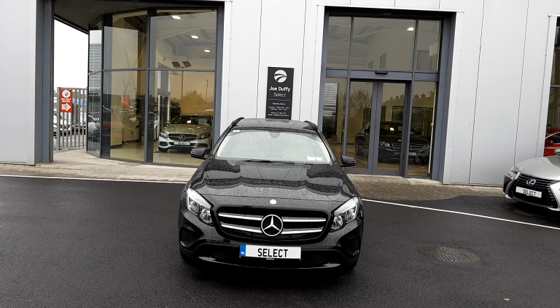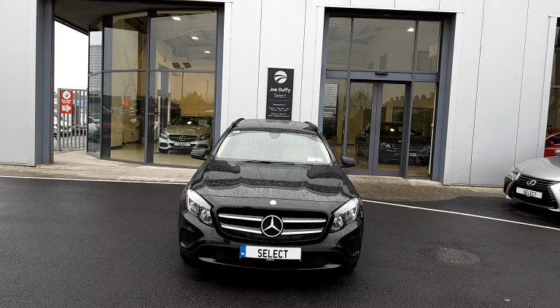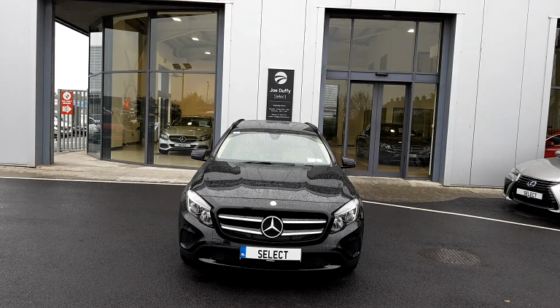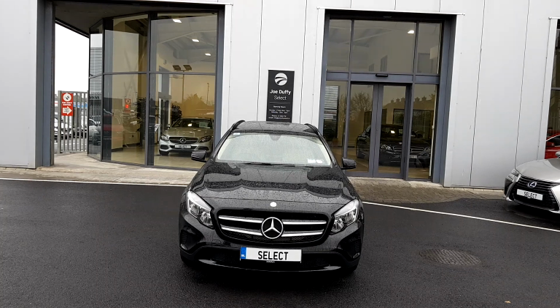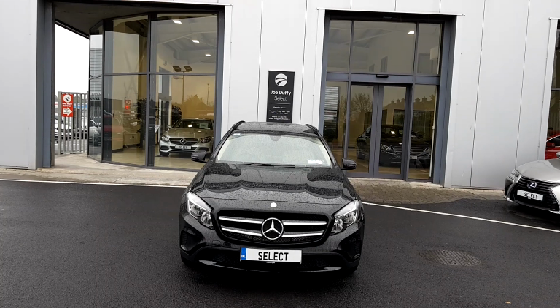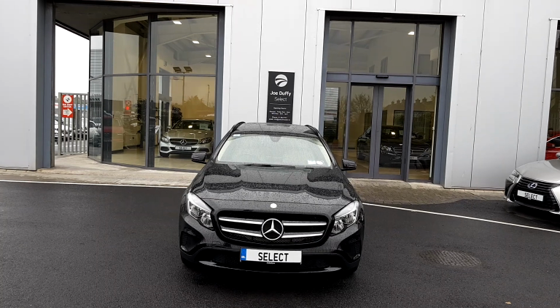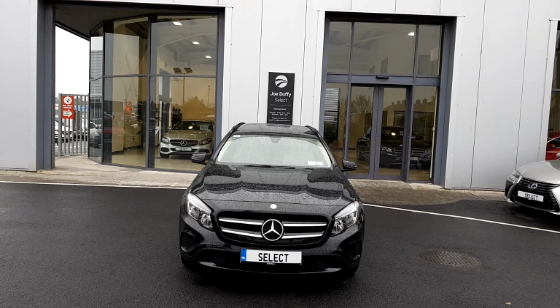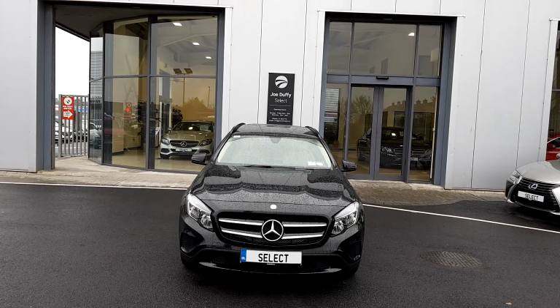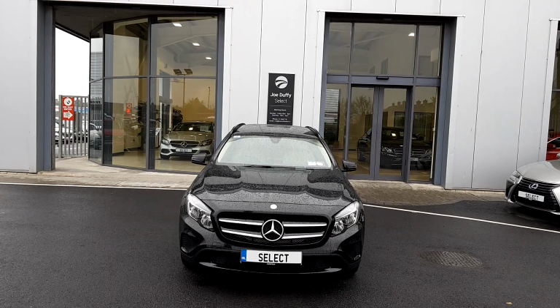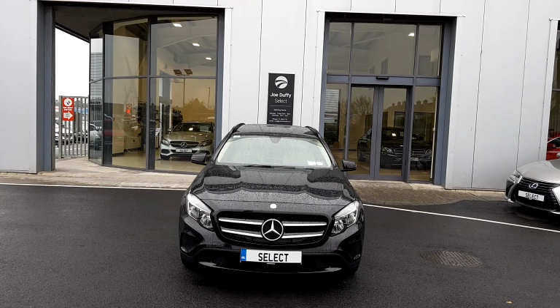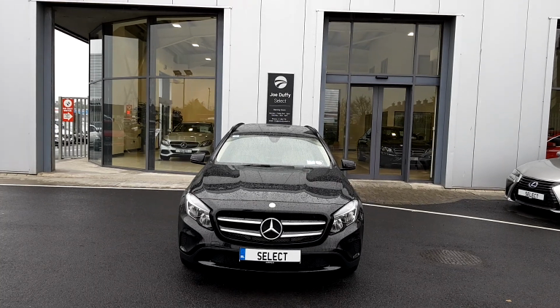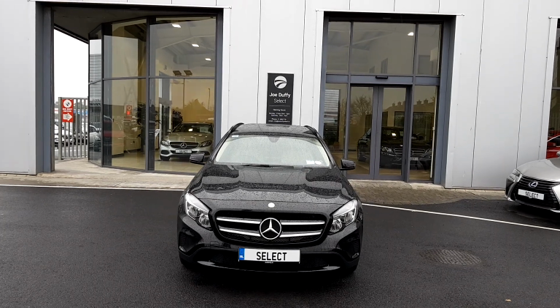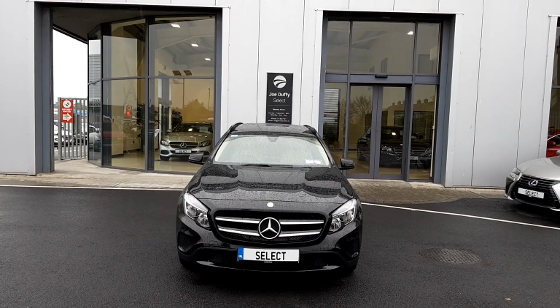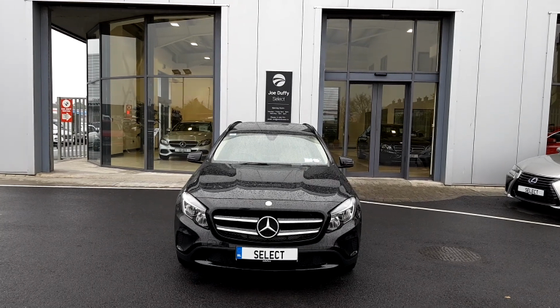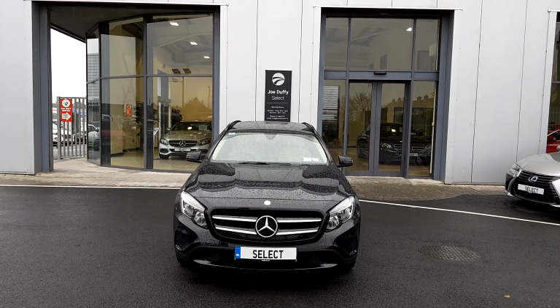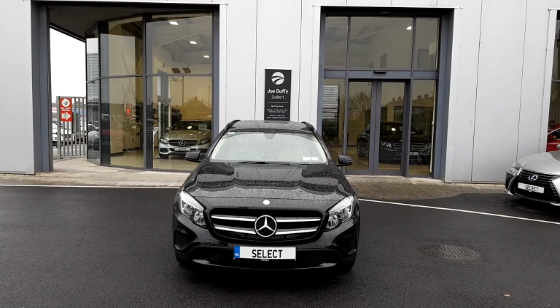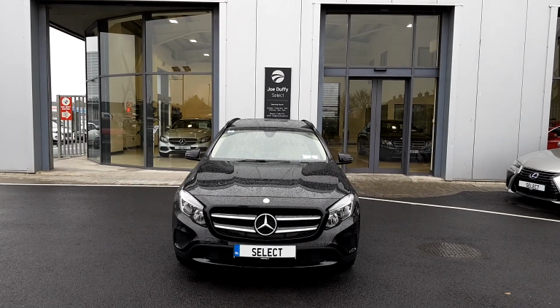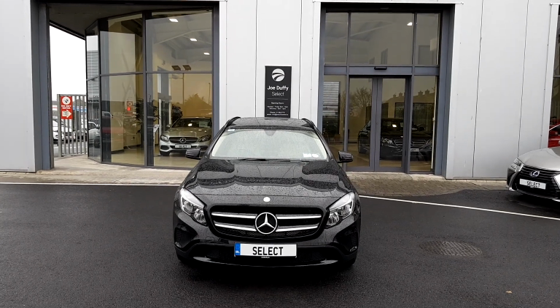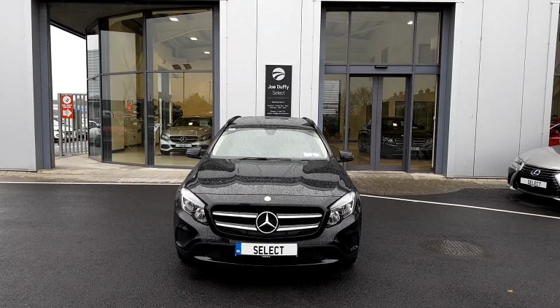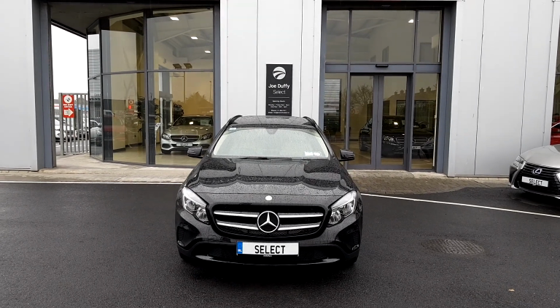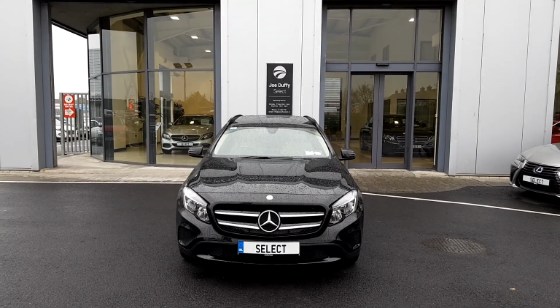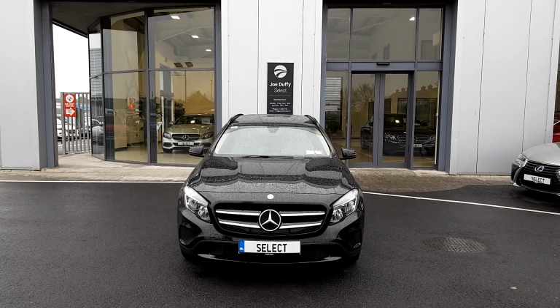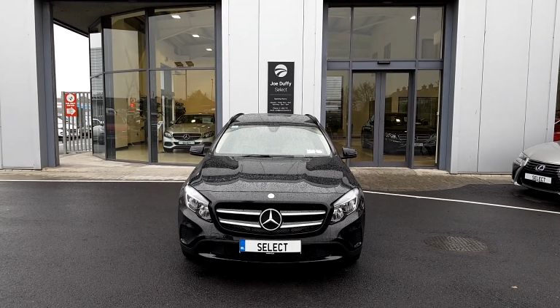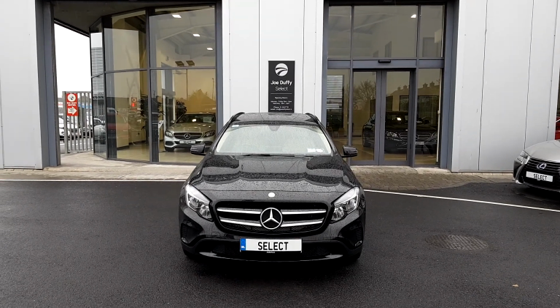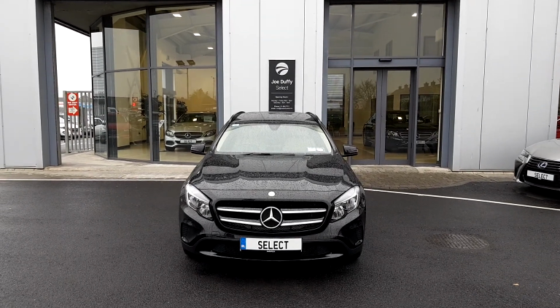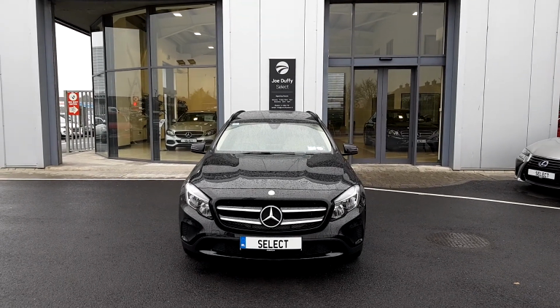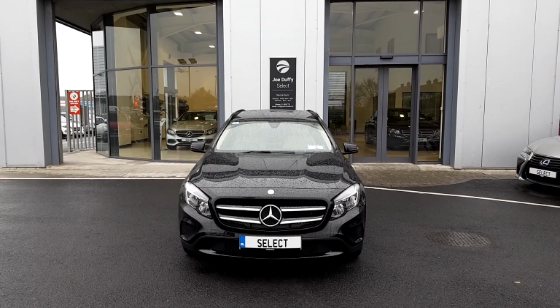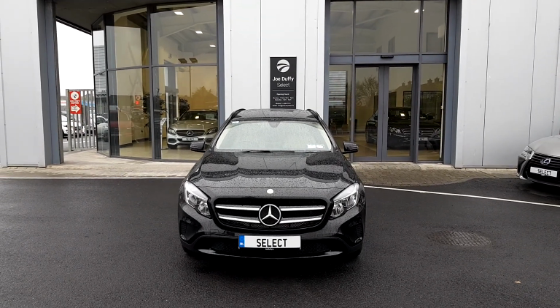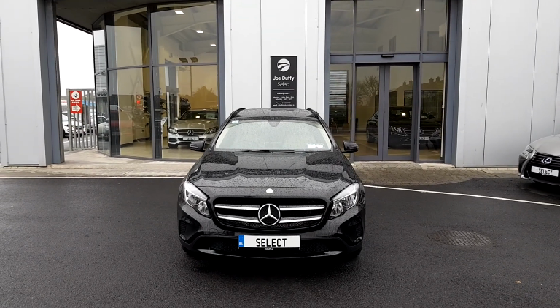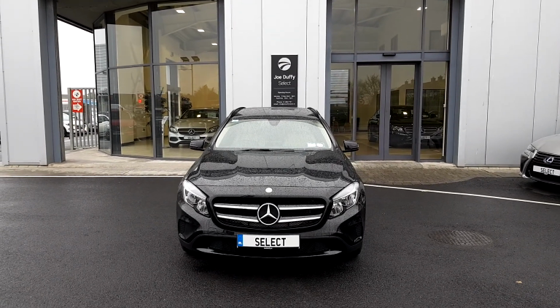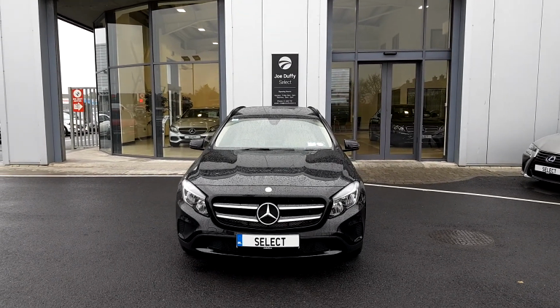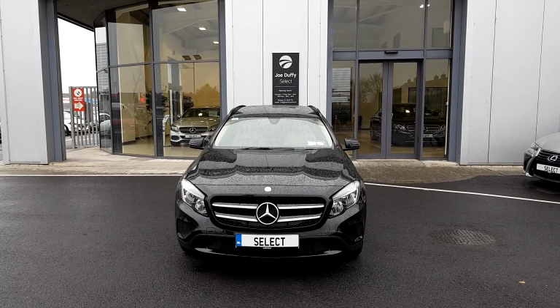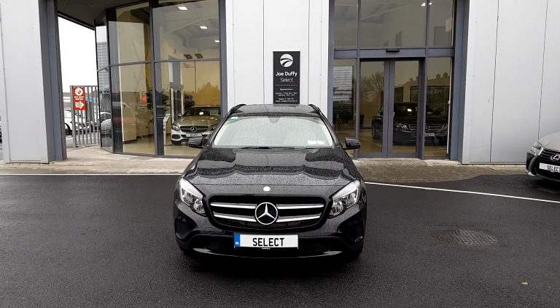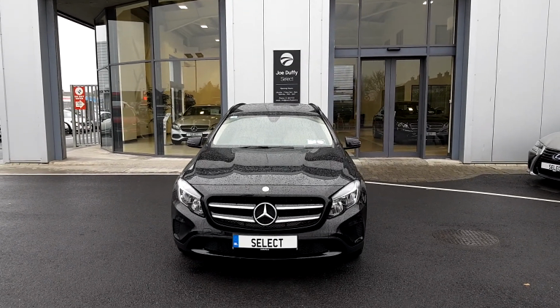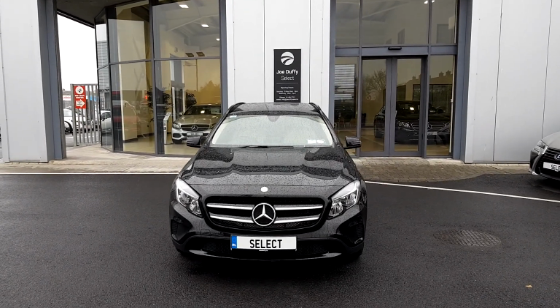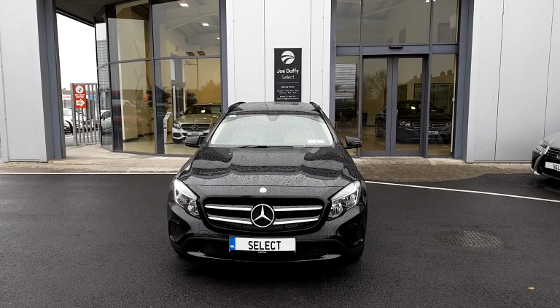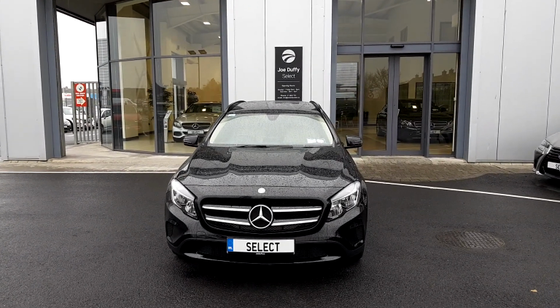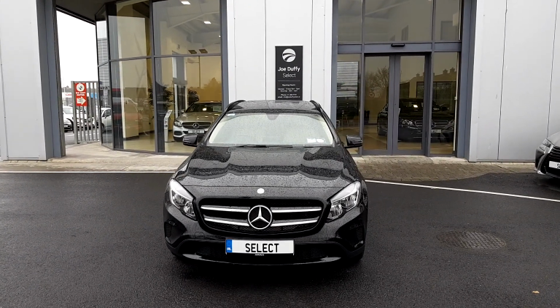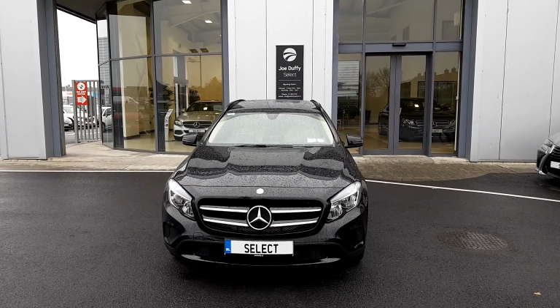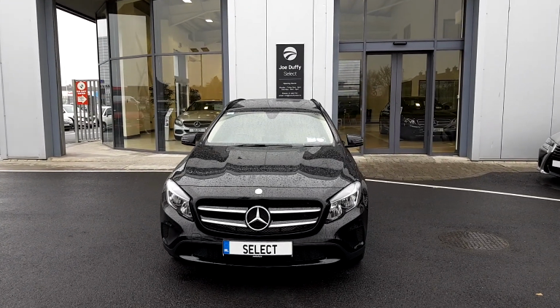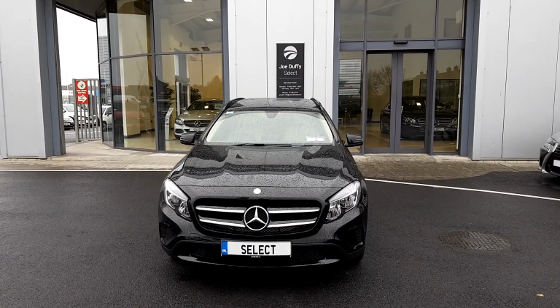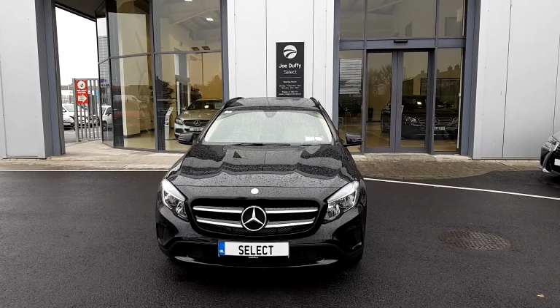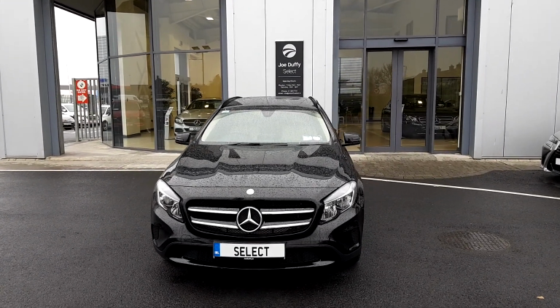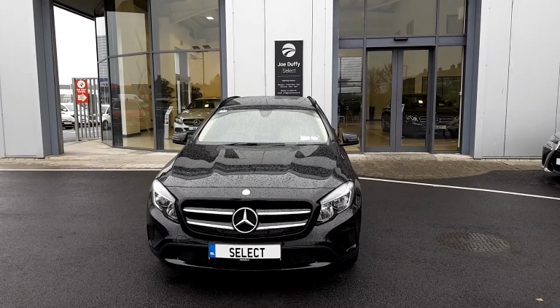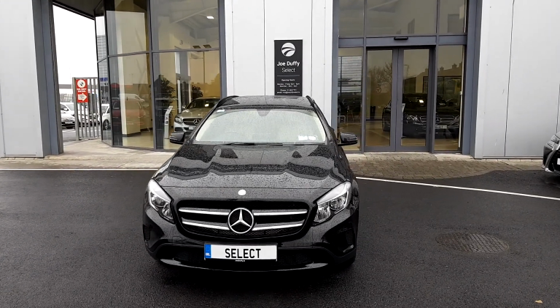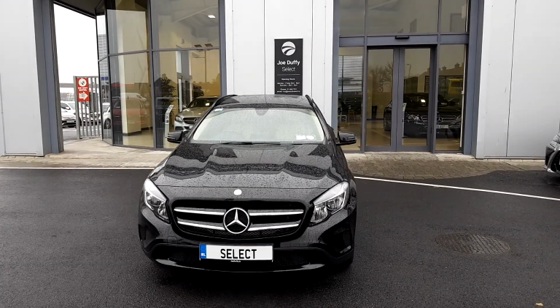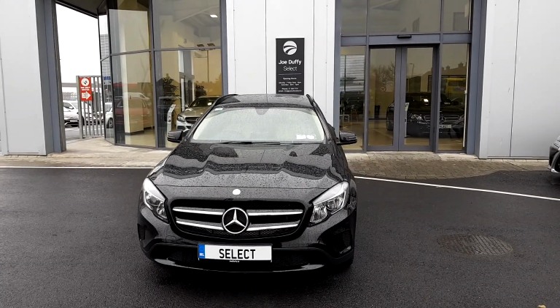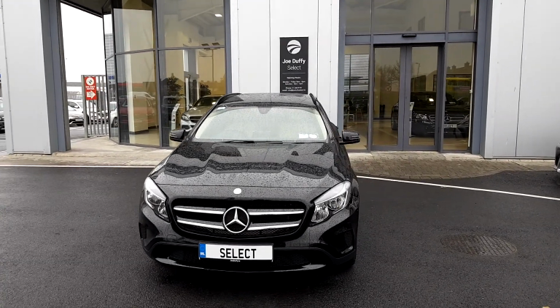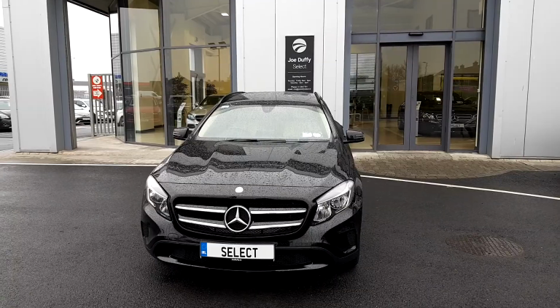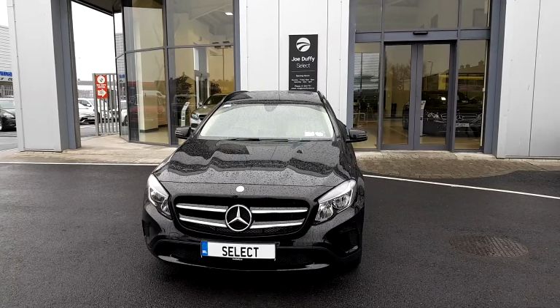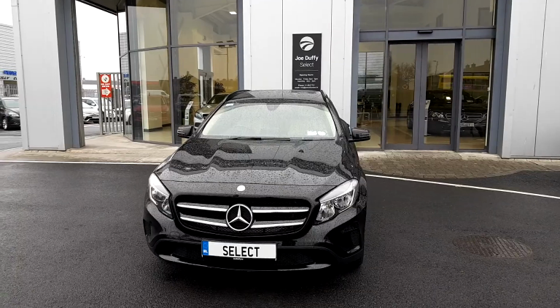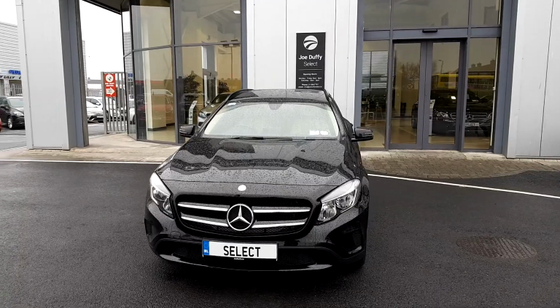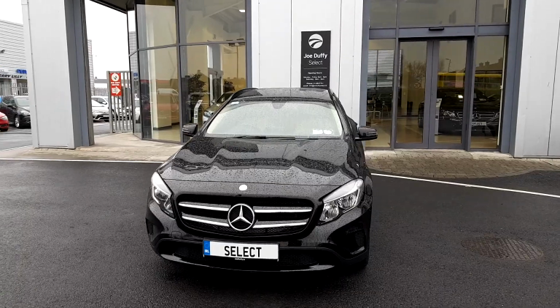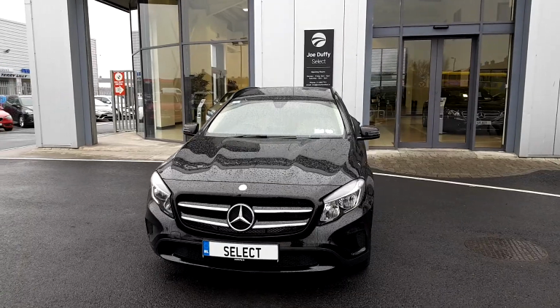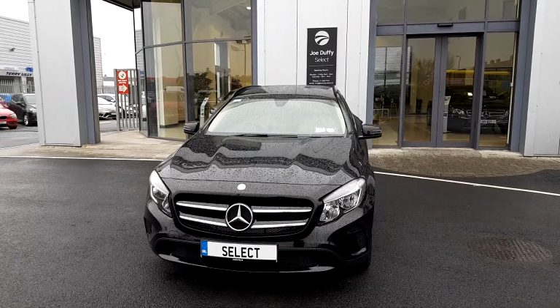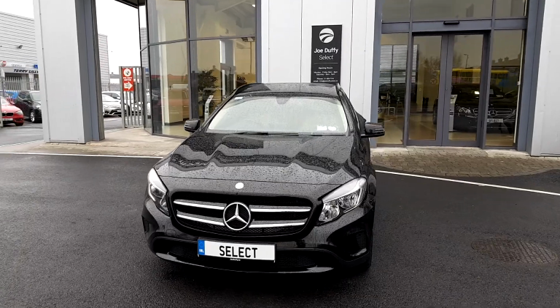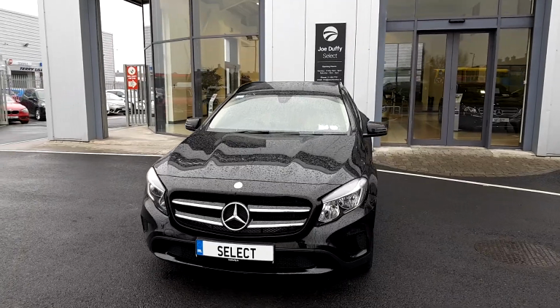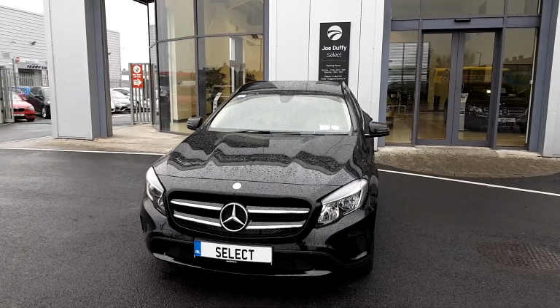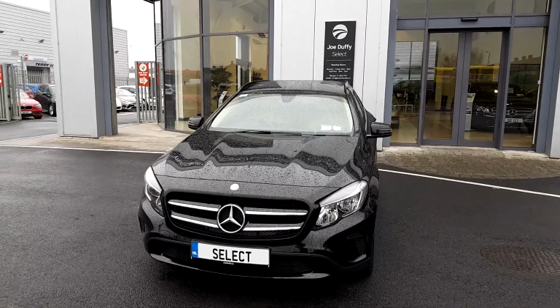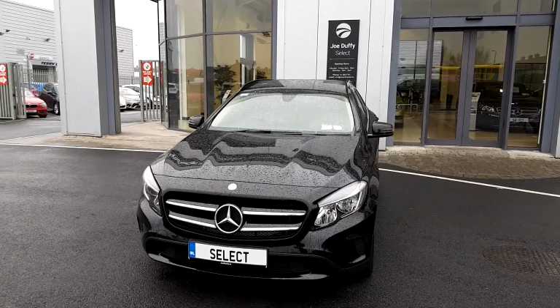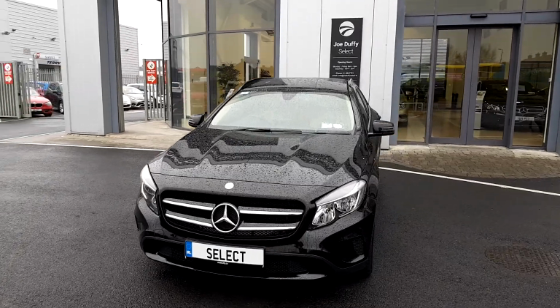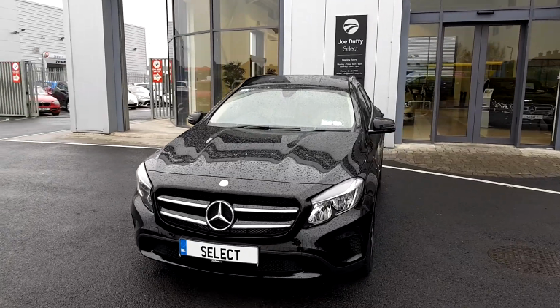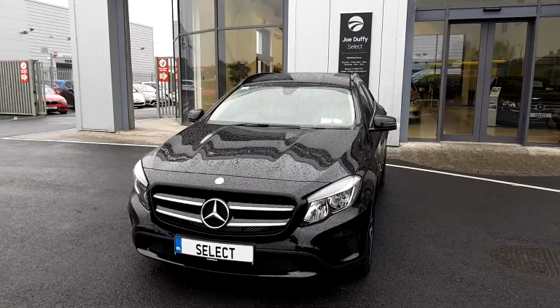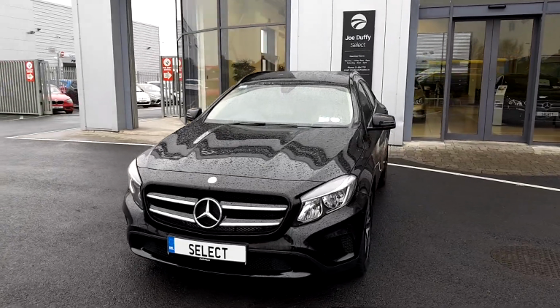Welcome to Joe Duffy's Select. Today we're looking at a Mercedes-Benz GLA 200 Urban.